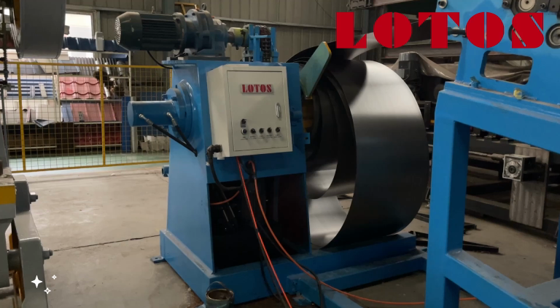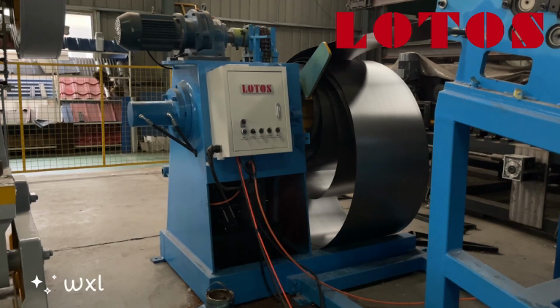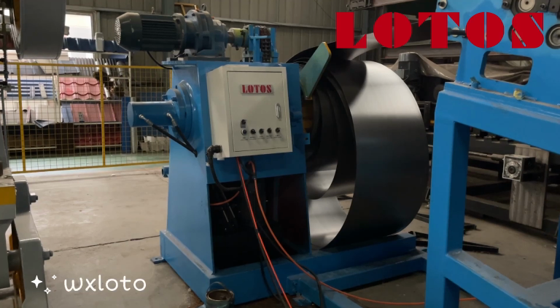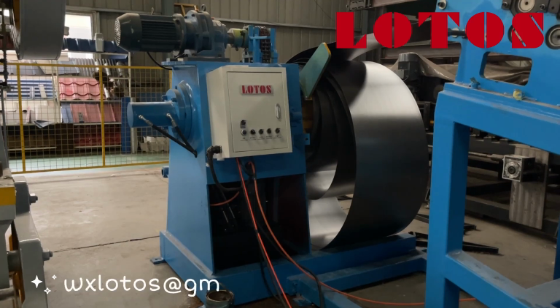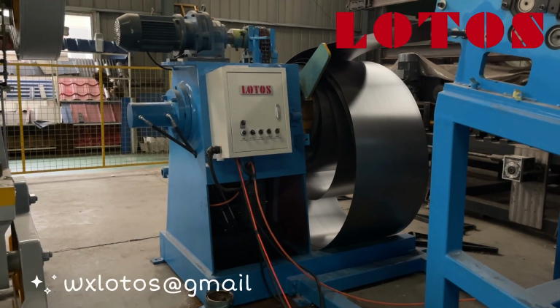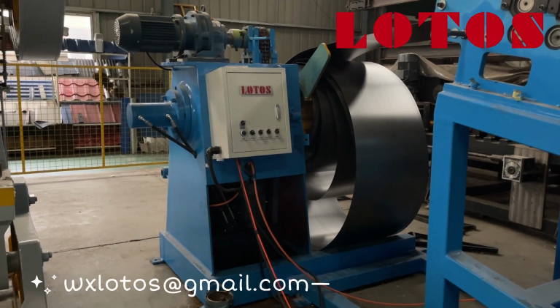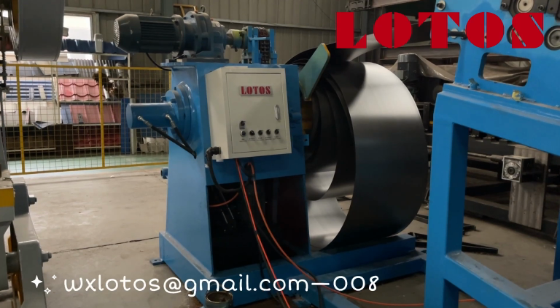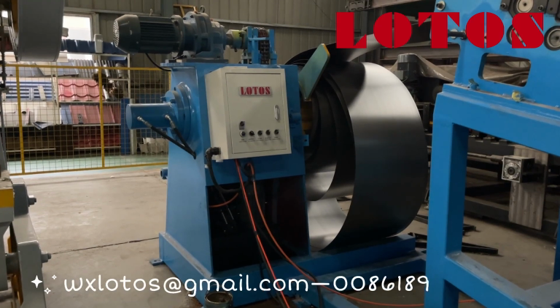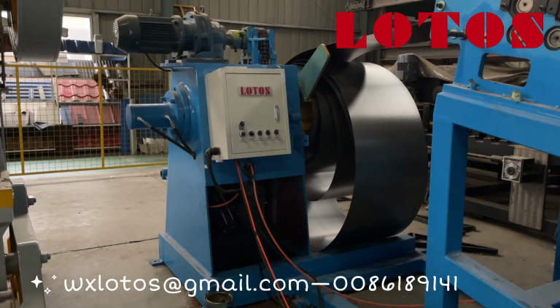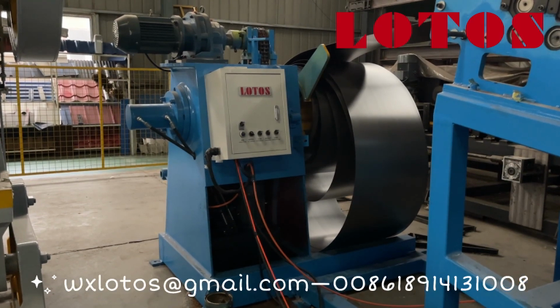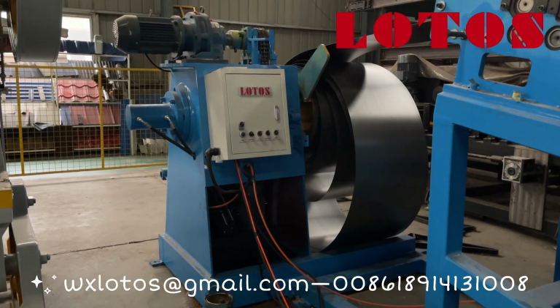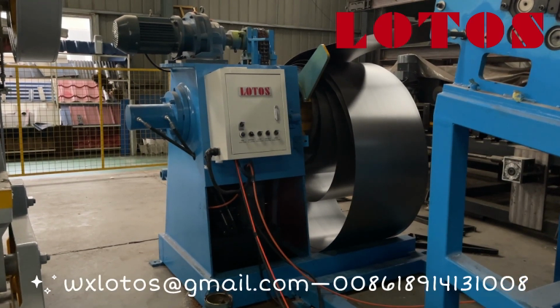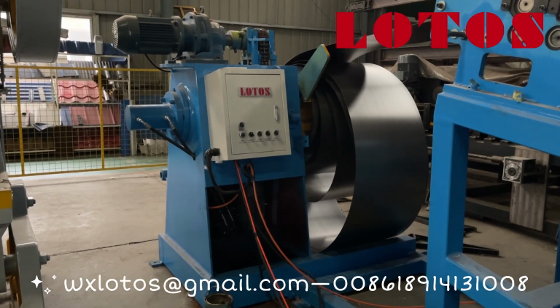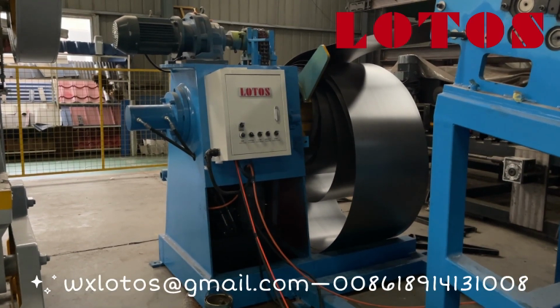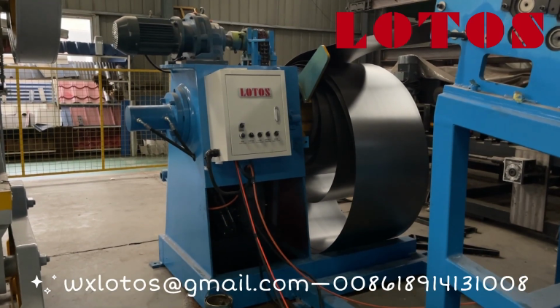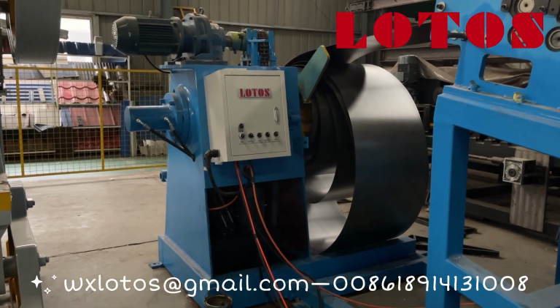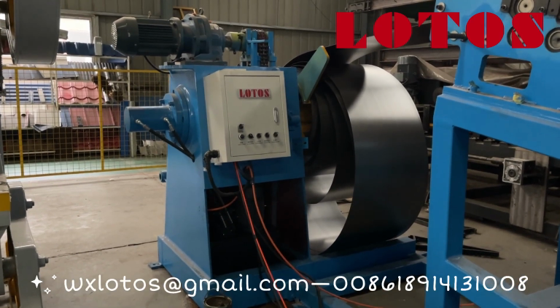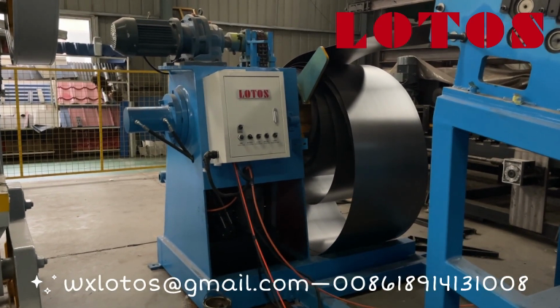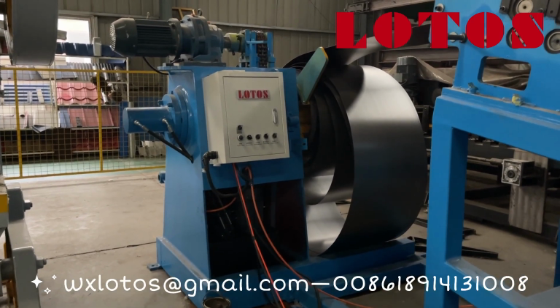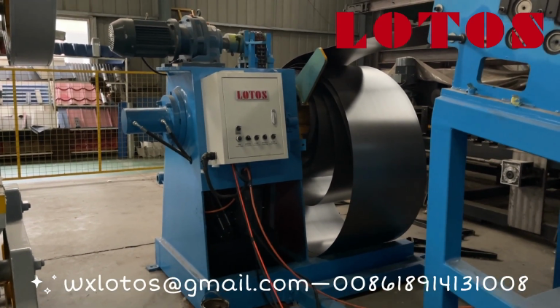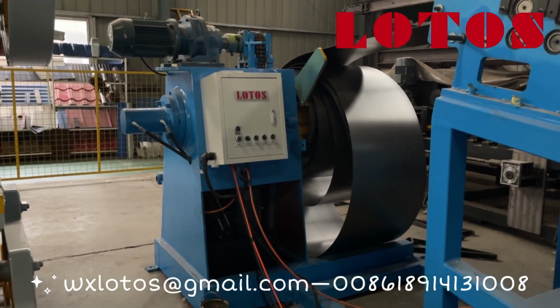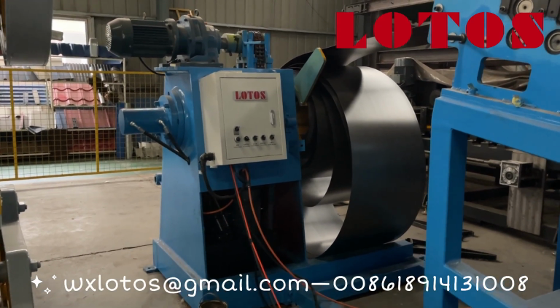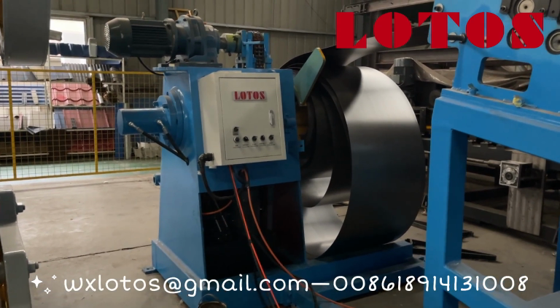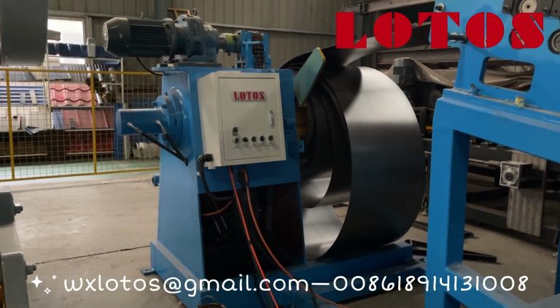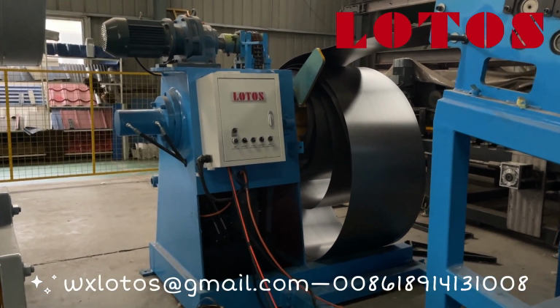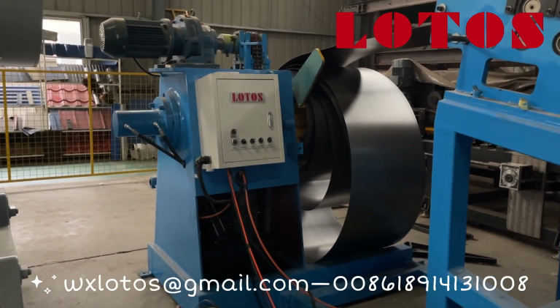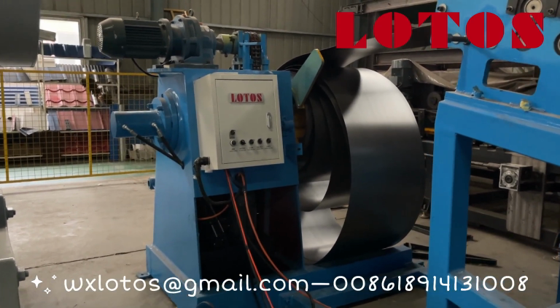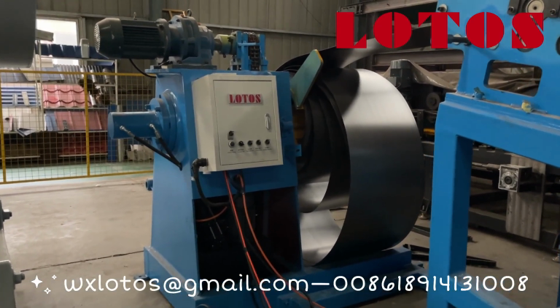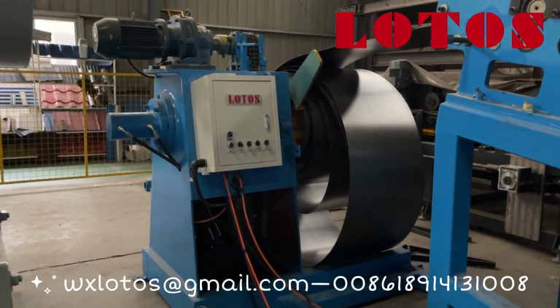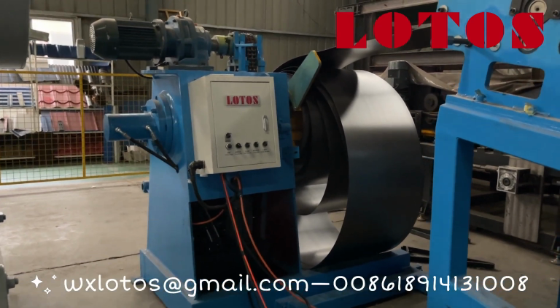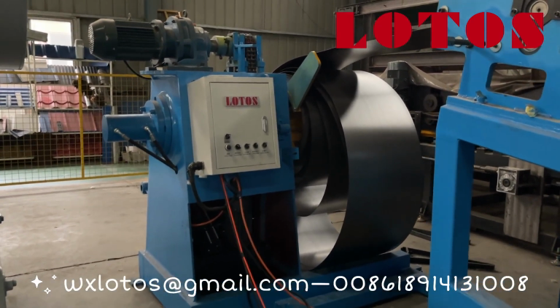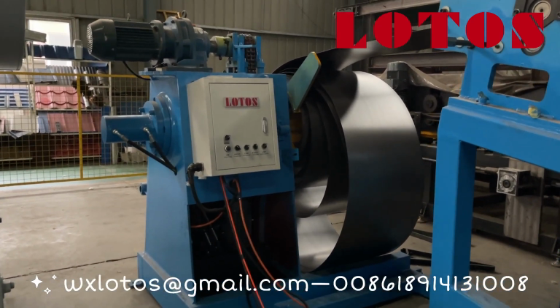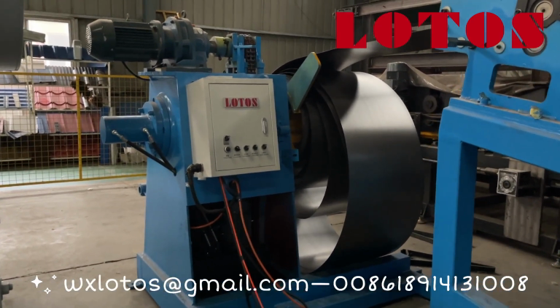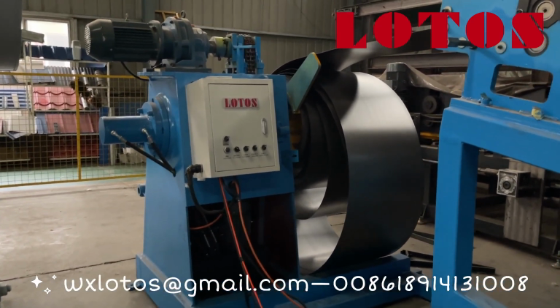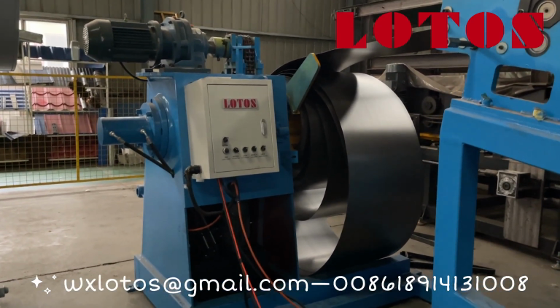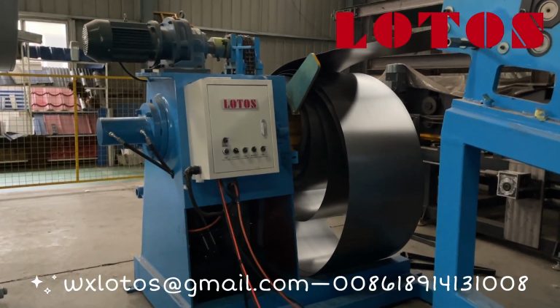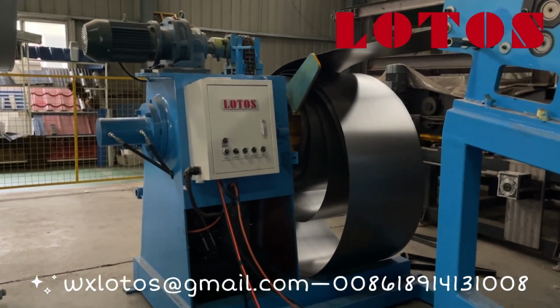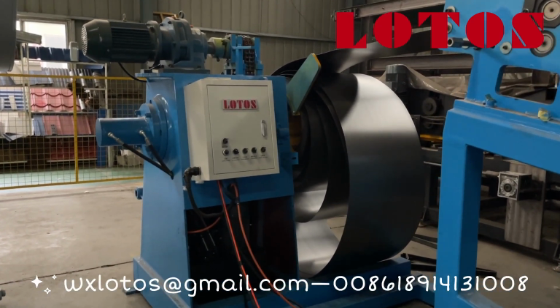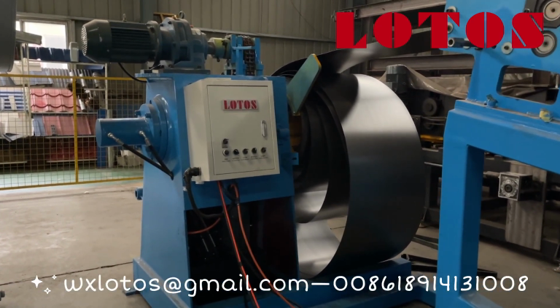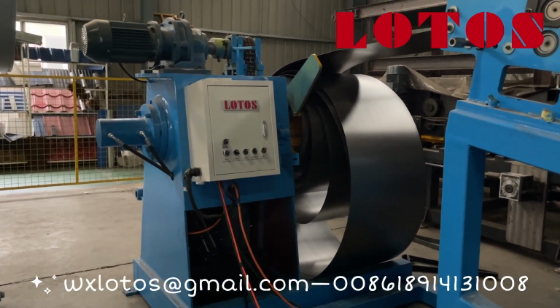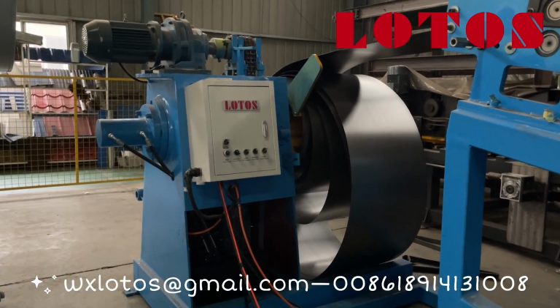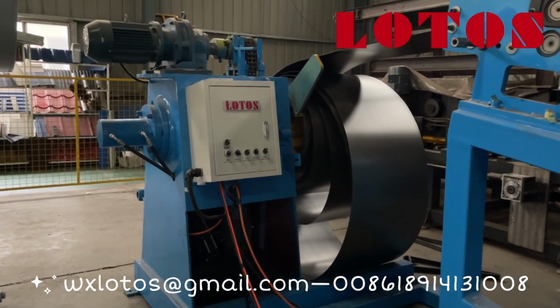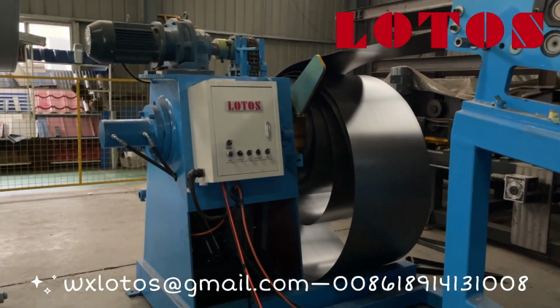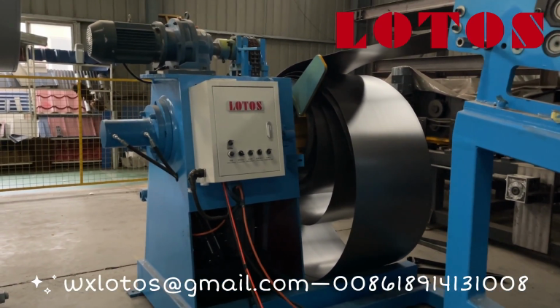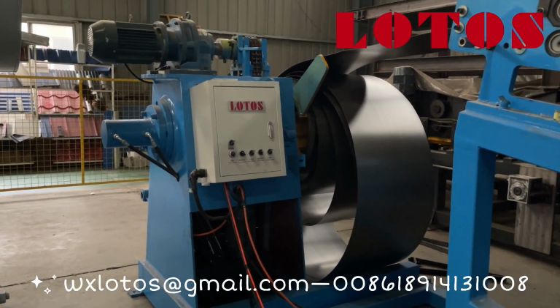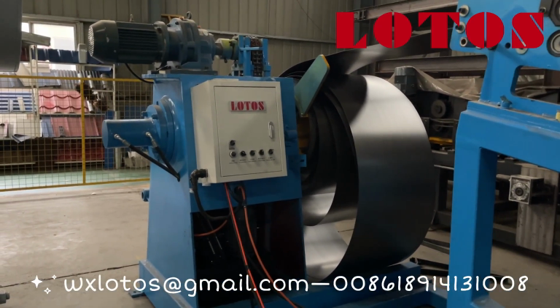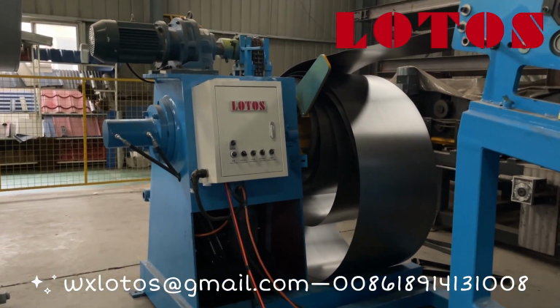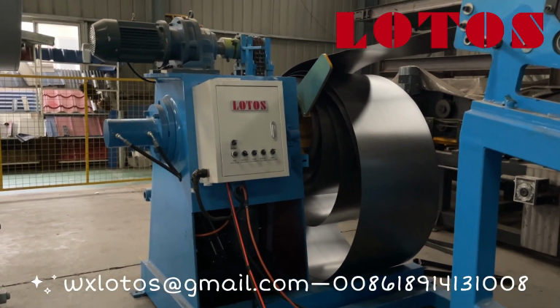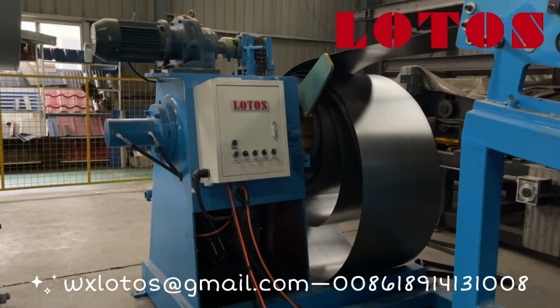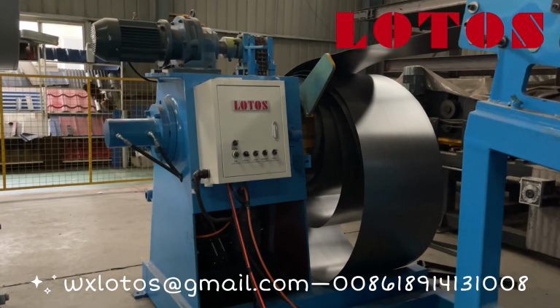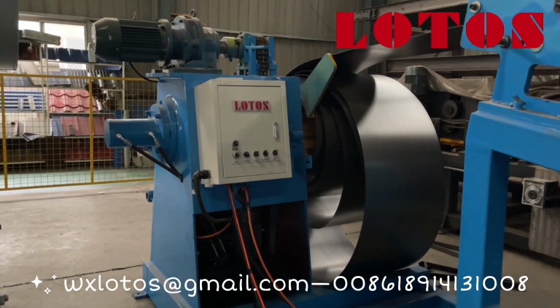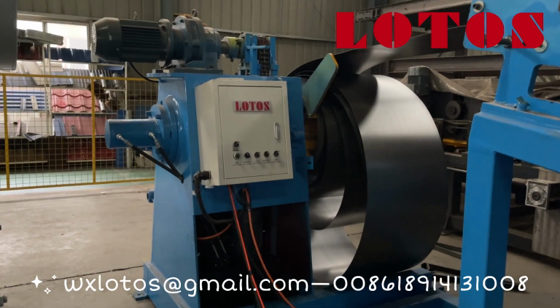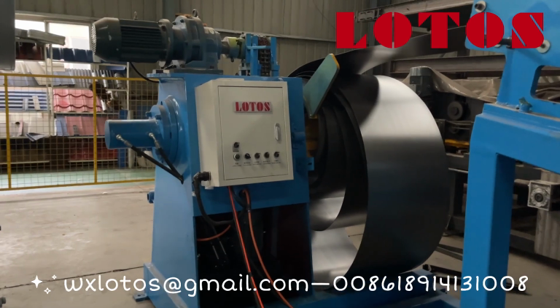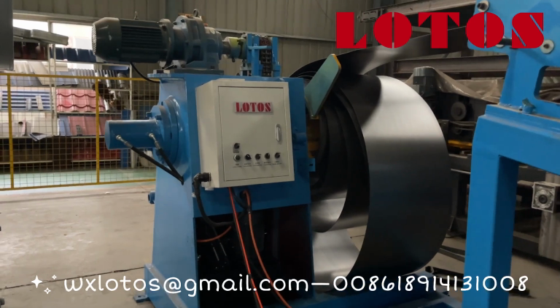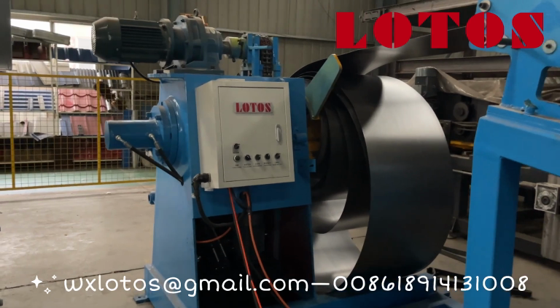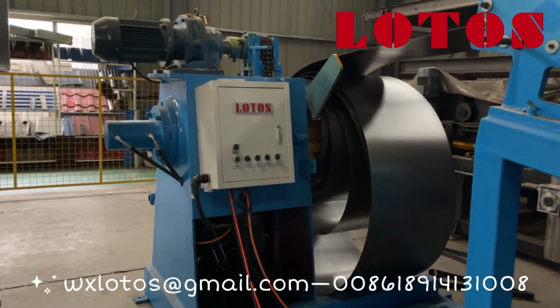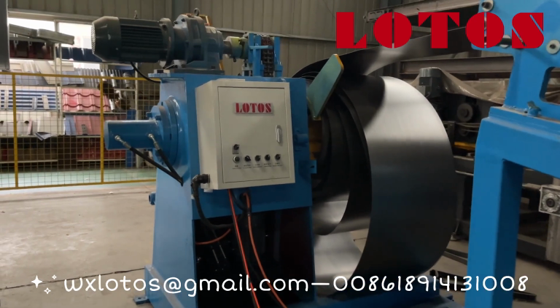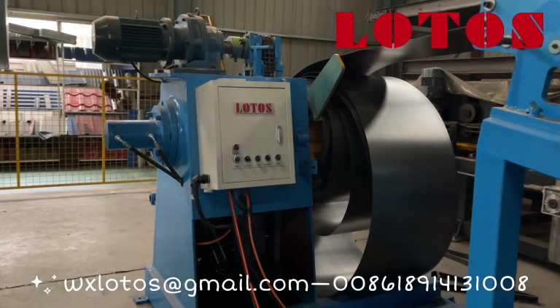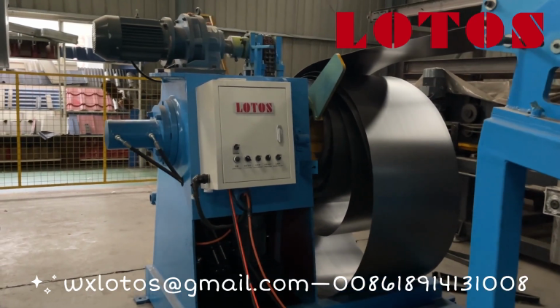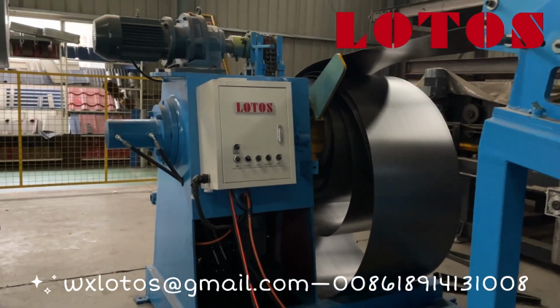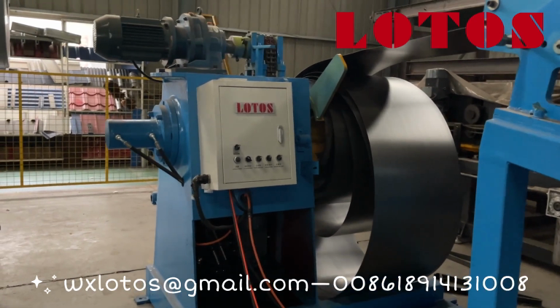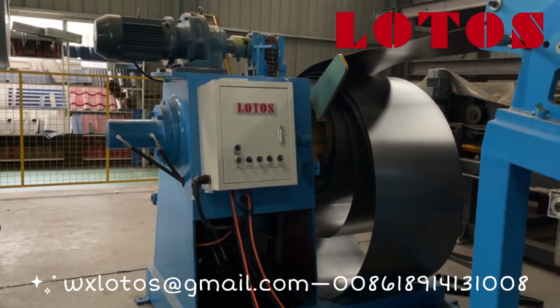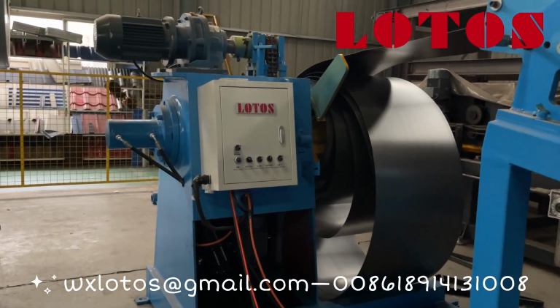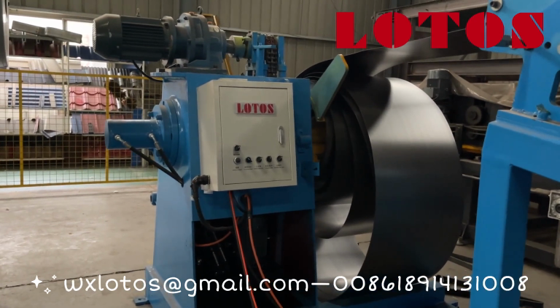Here is the hydraulic decoiler. The loading capacity is up to 5 tons.